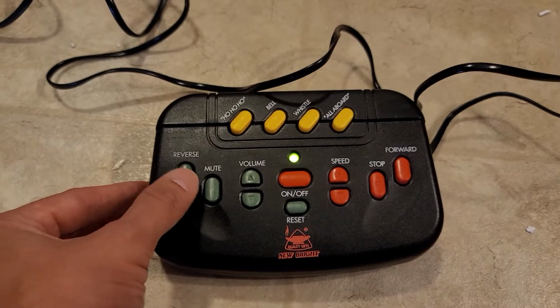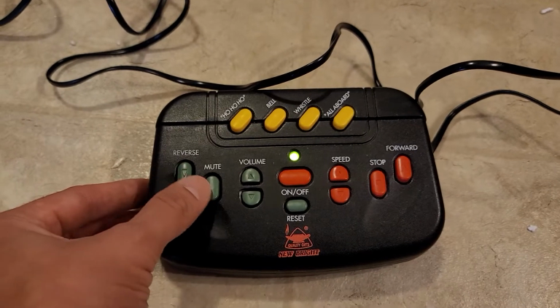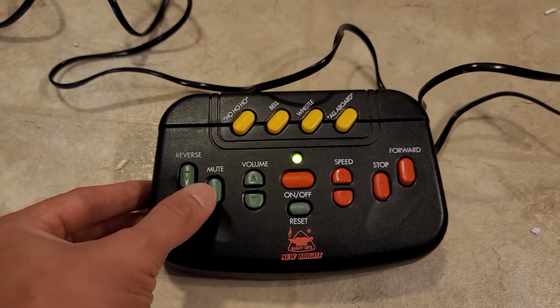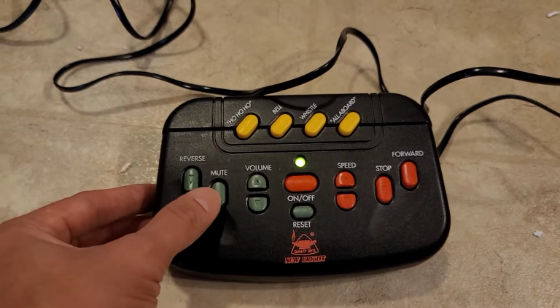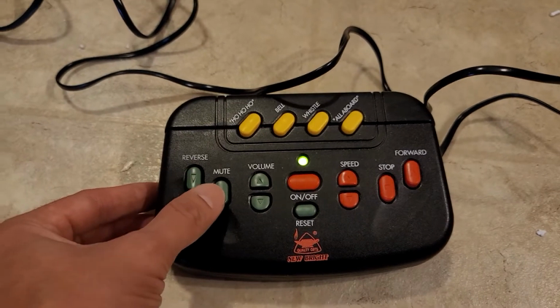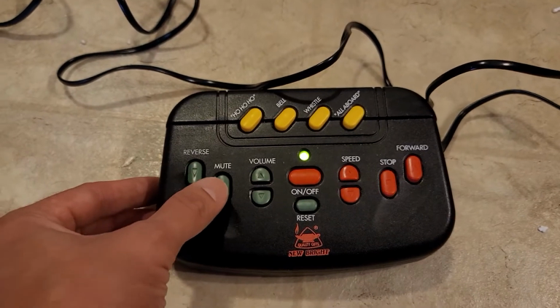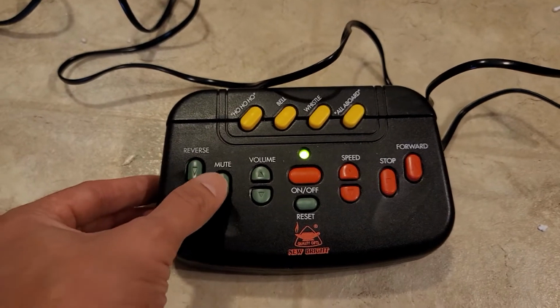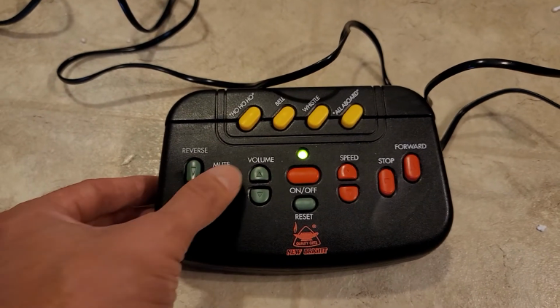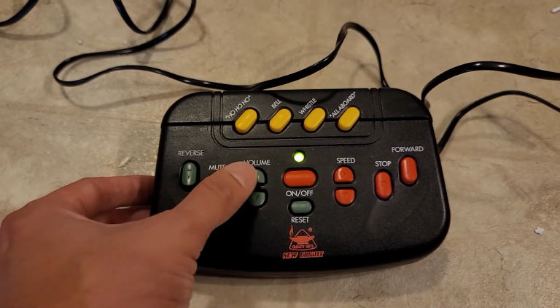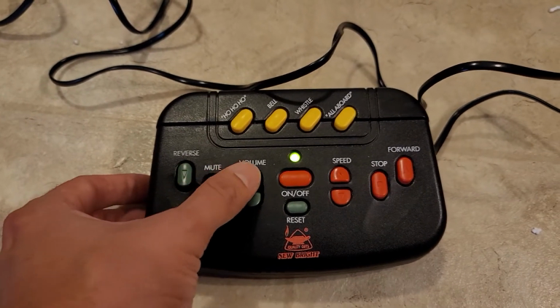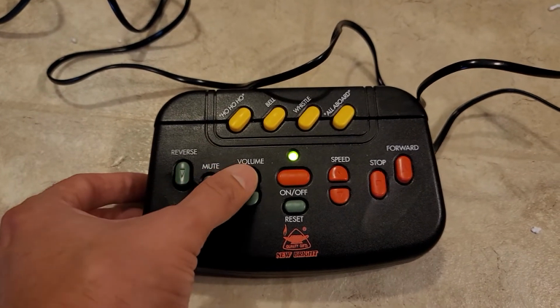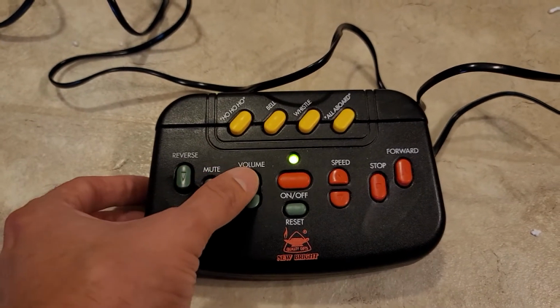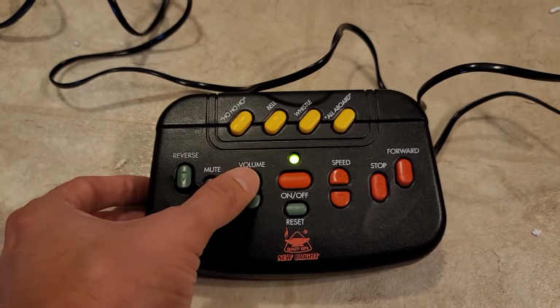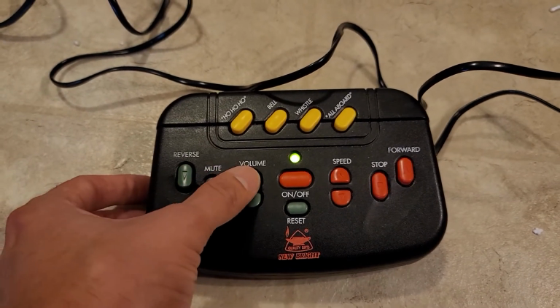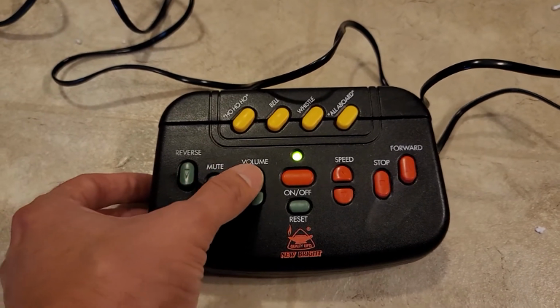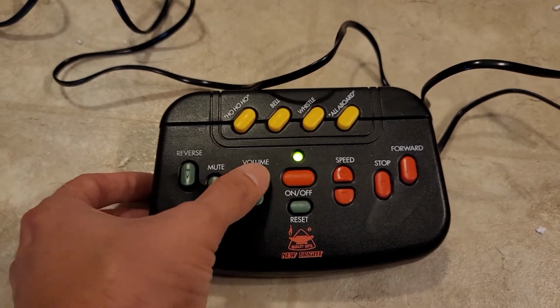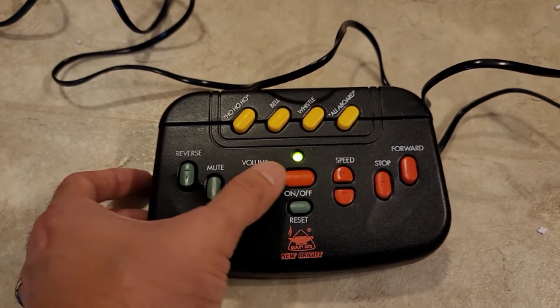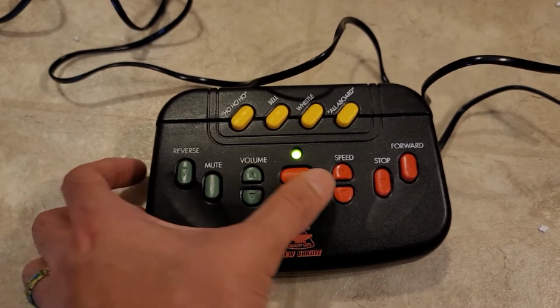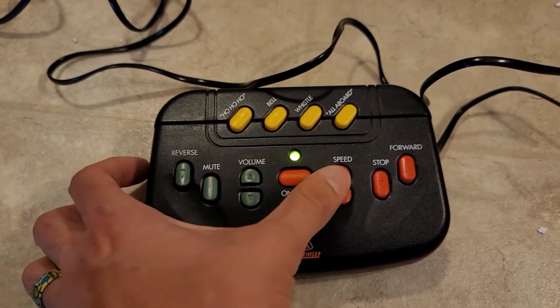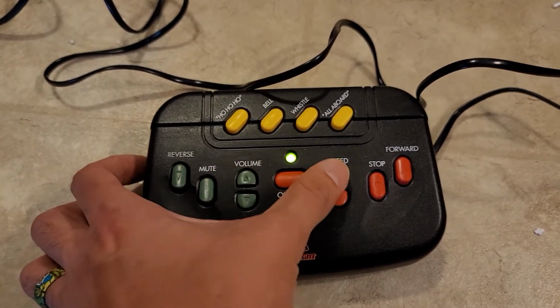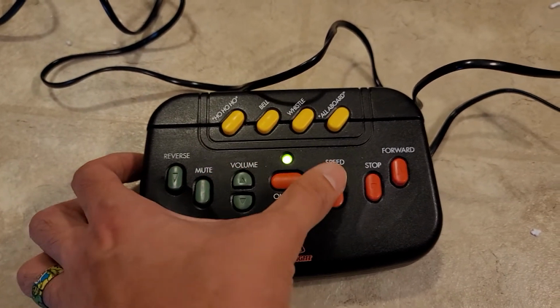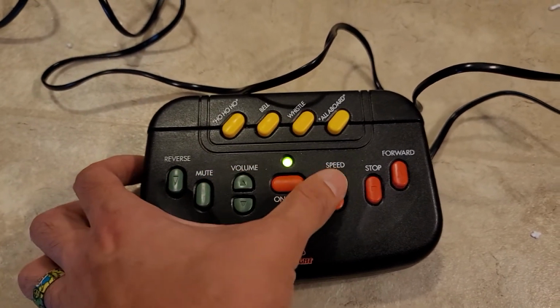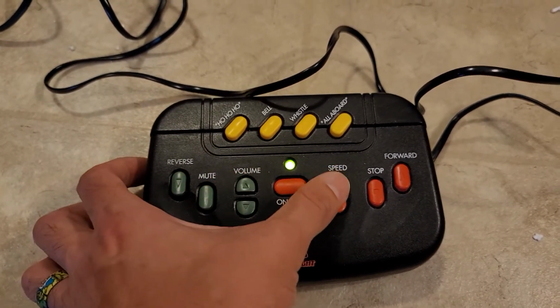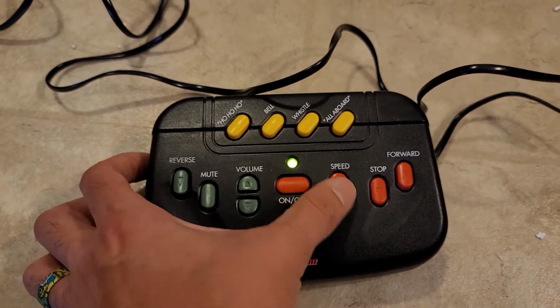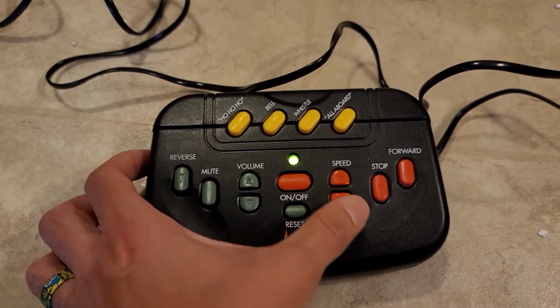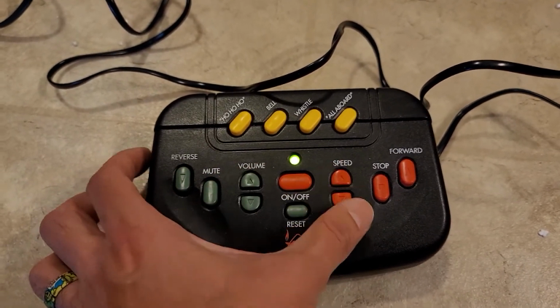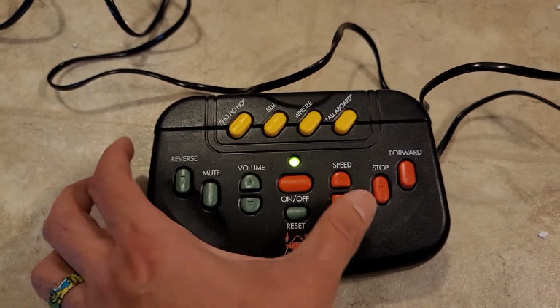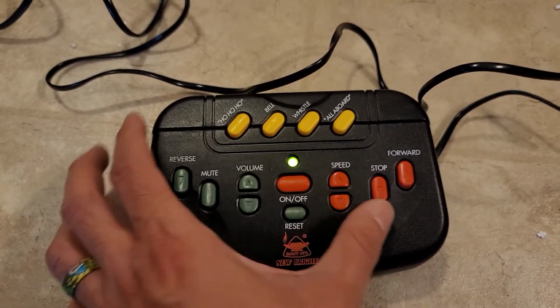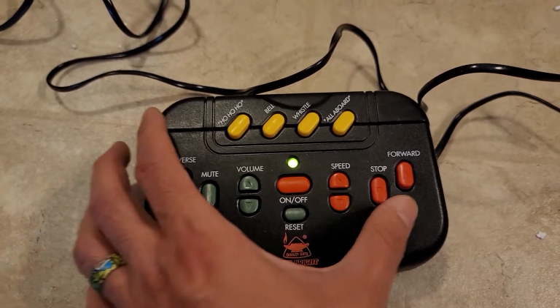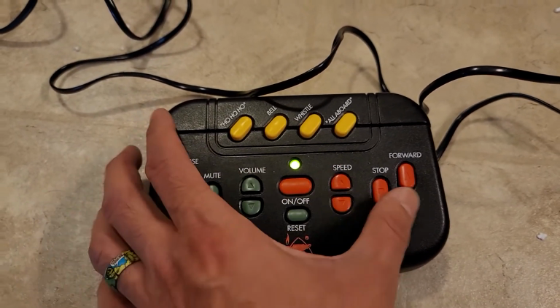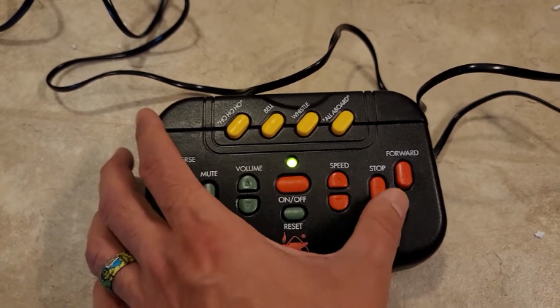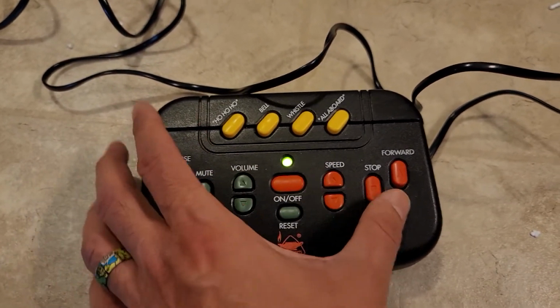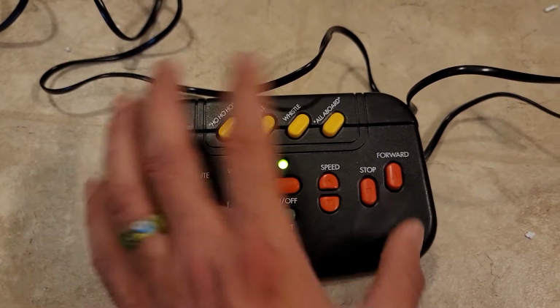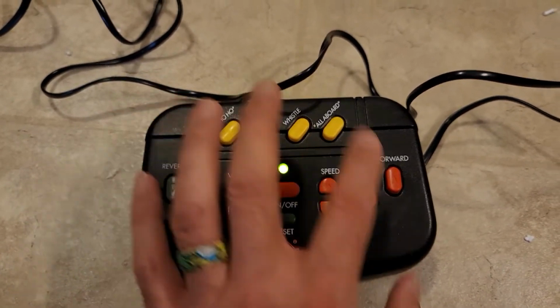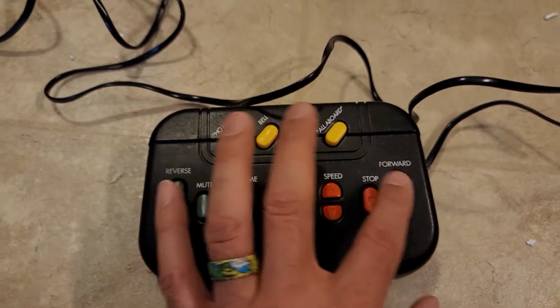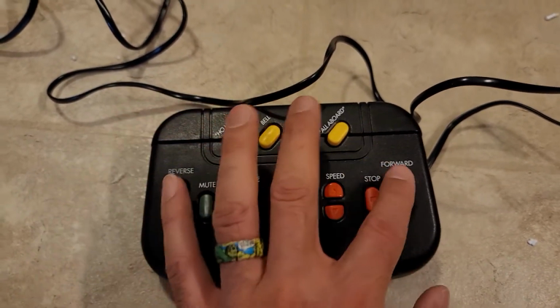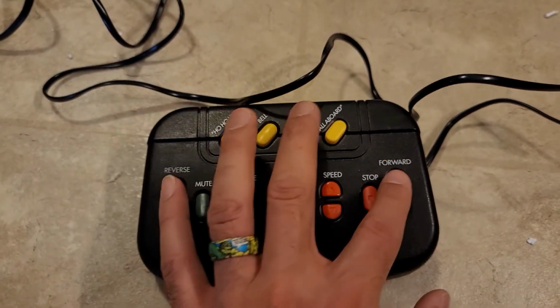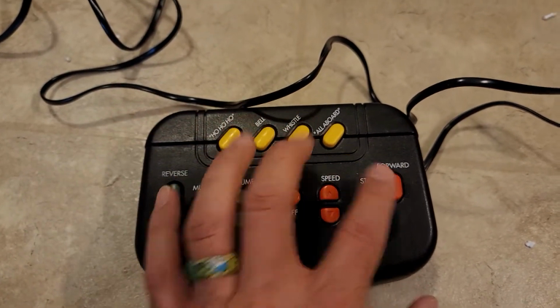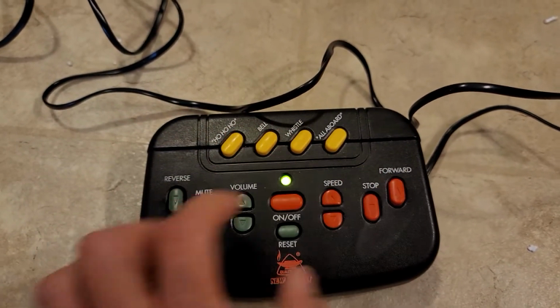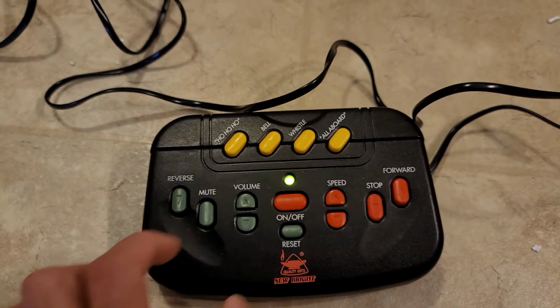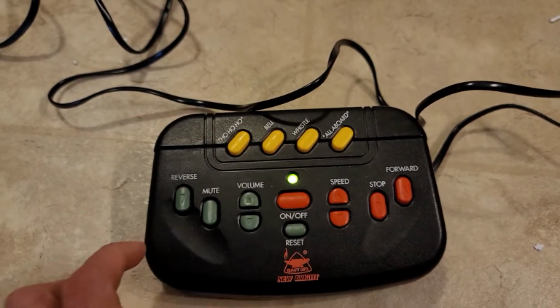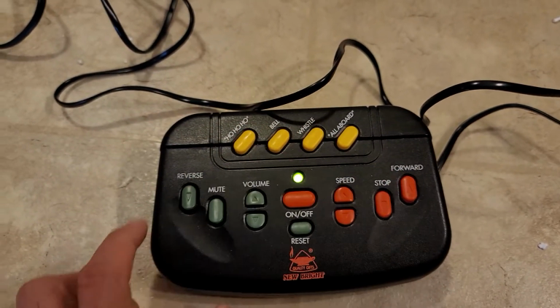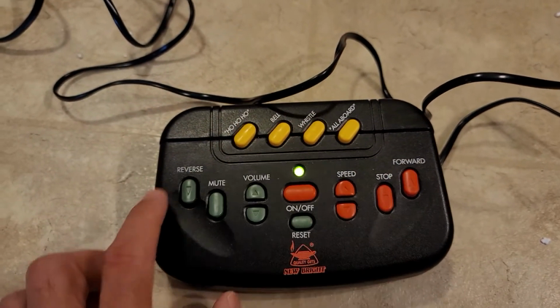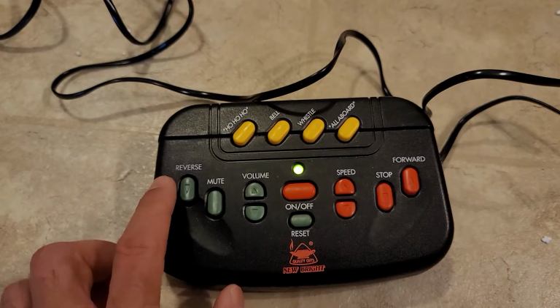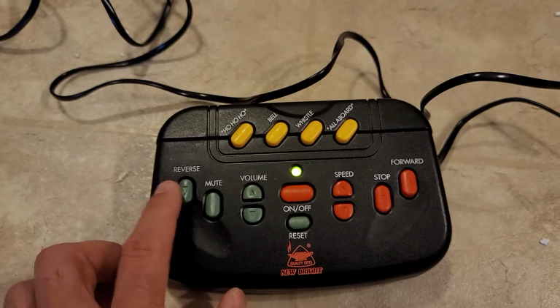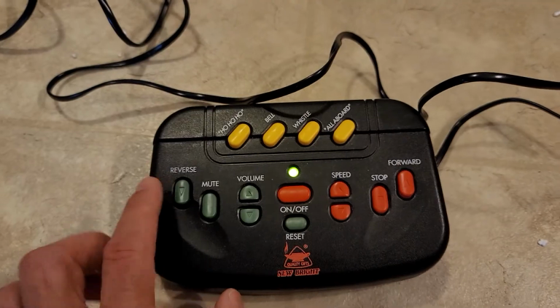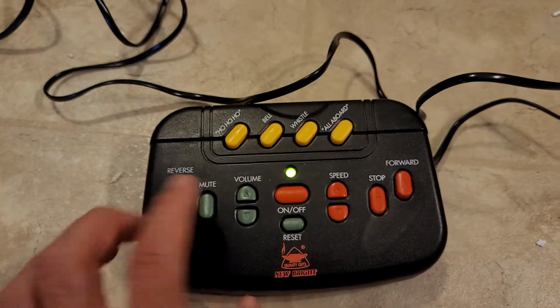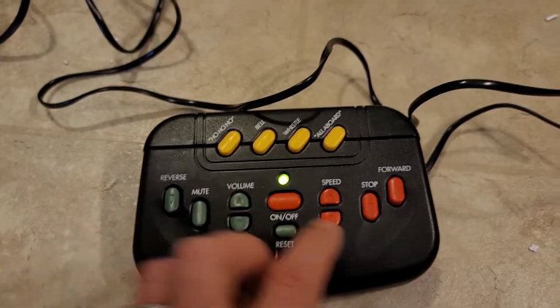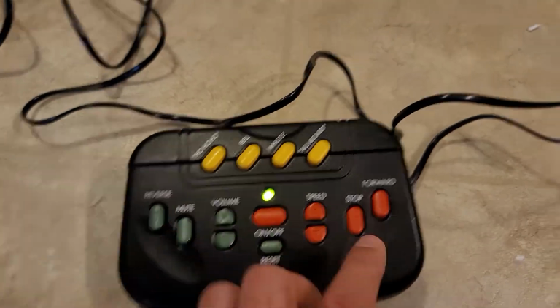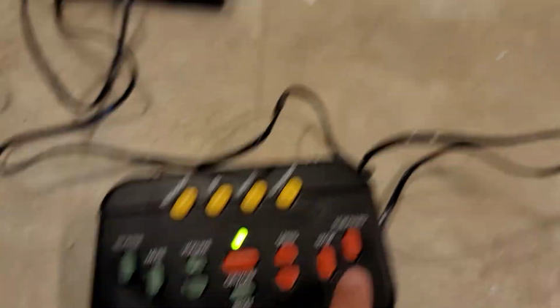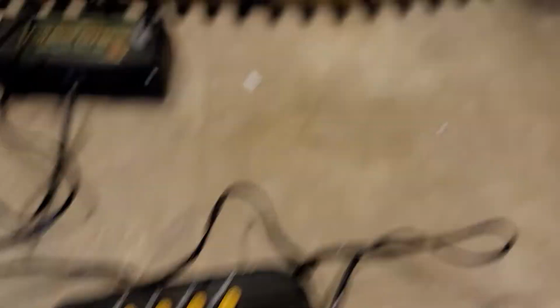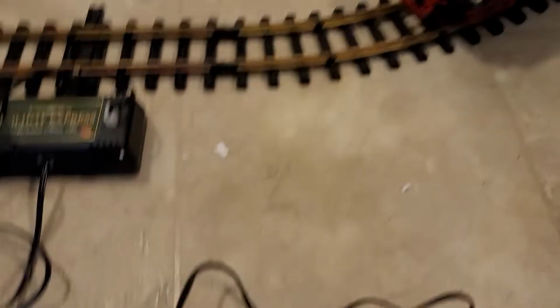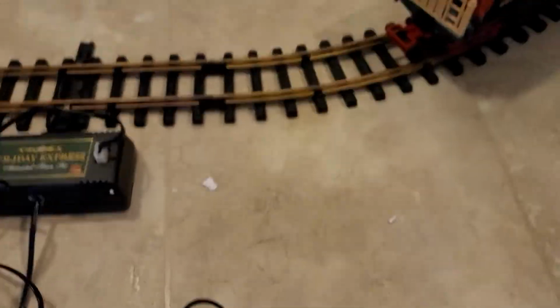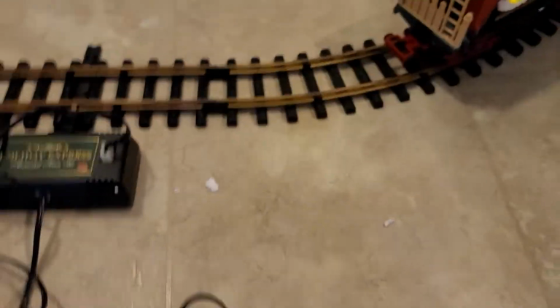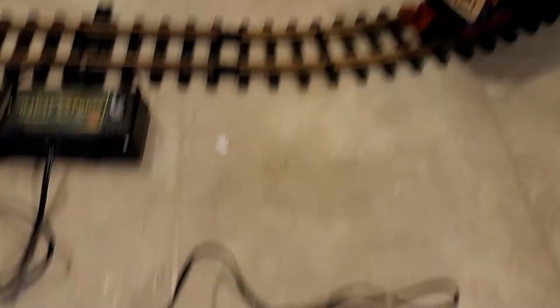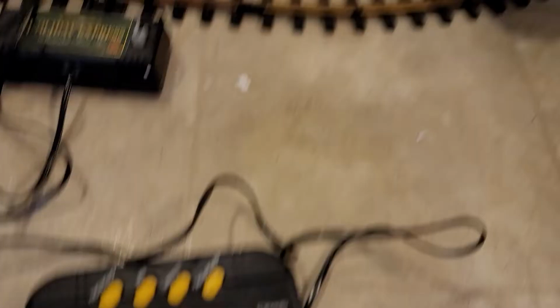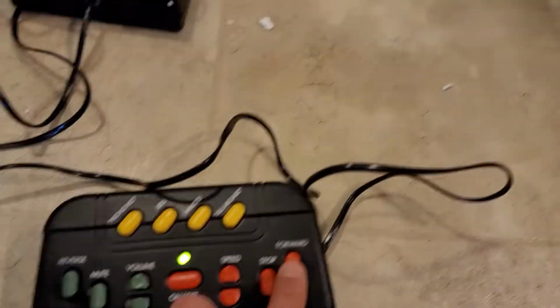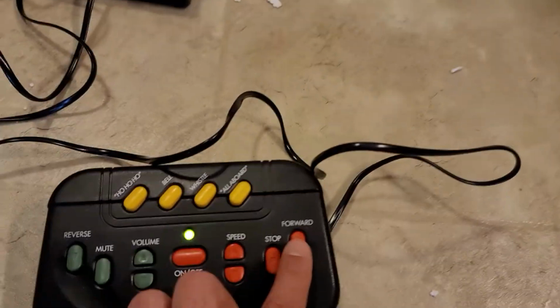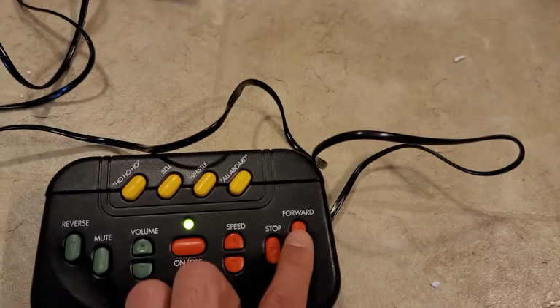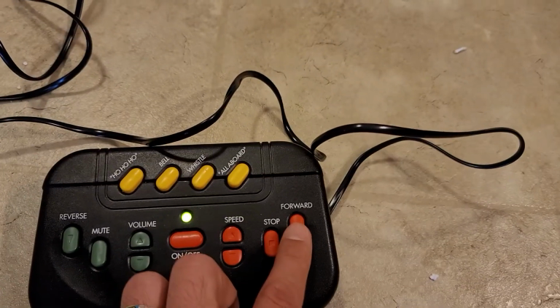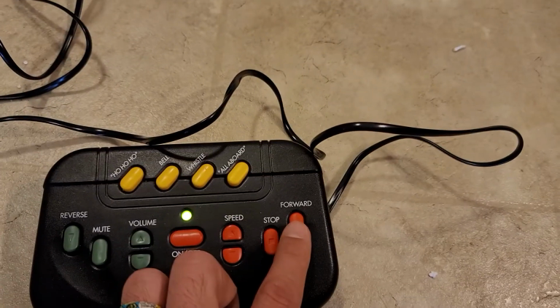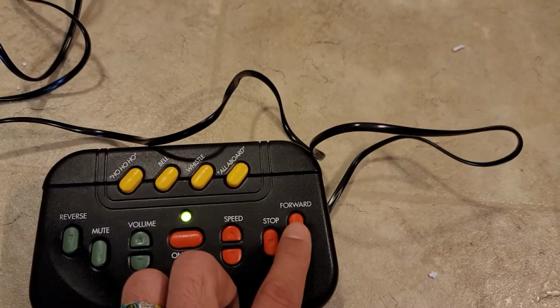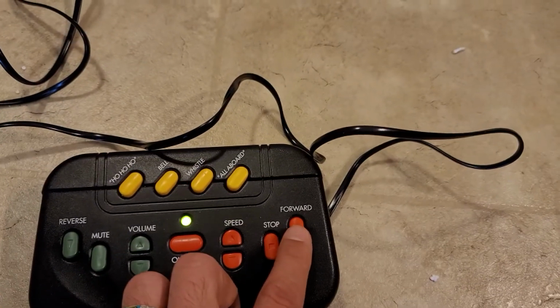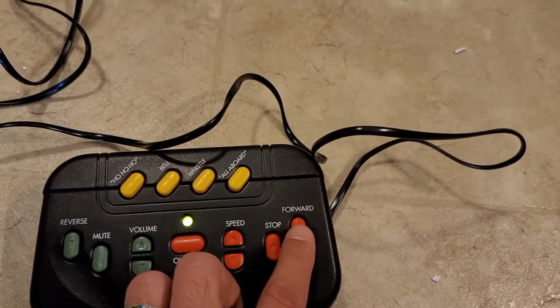You can mute it, you can turn the volume up, you can speed it up, you can stop, you can go forward, and you can go reverse. We'll start with forward.